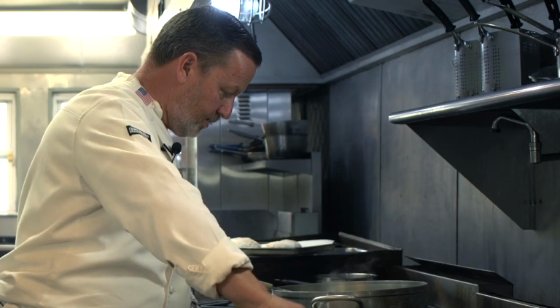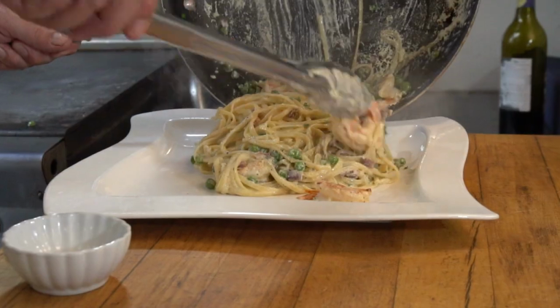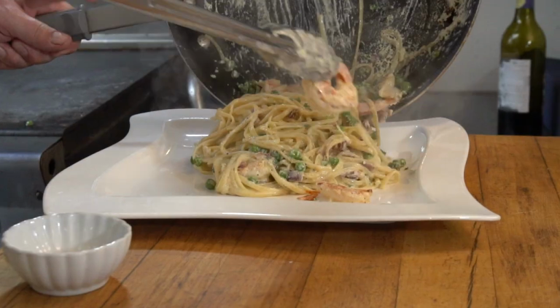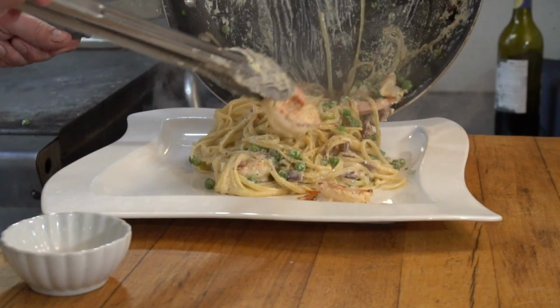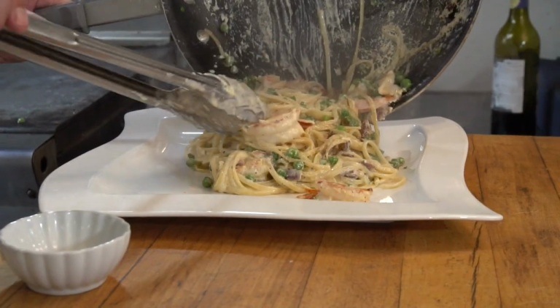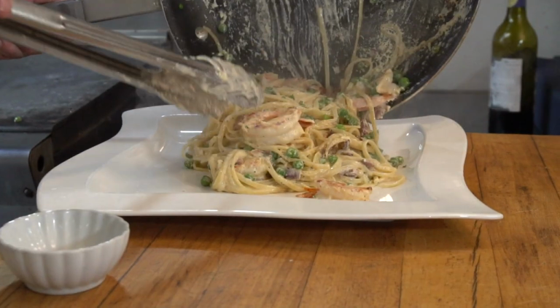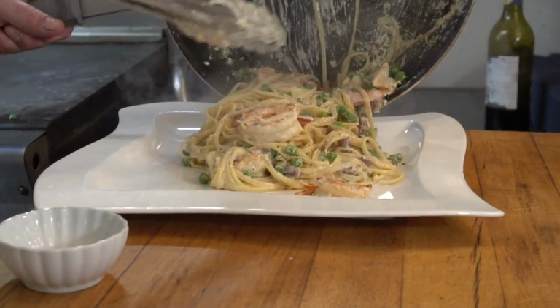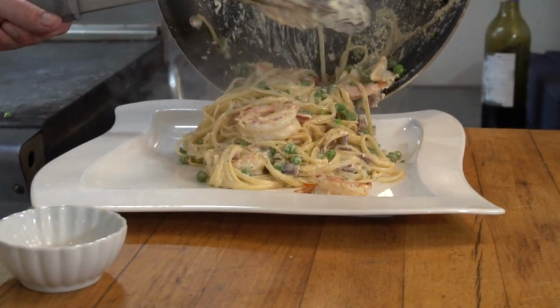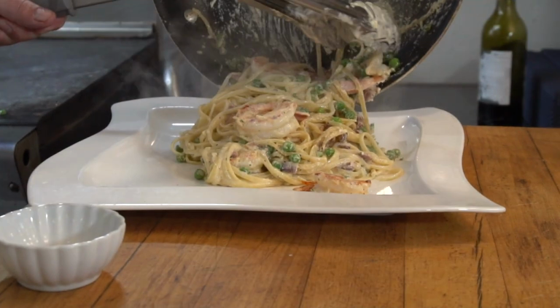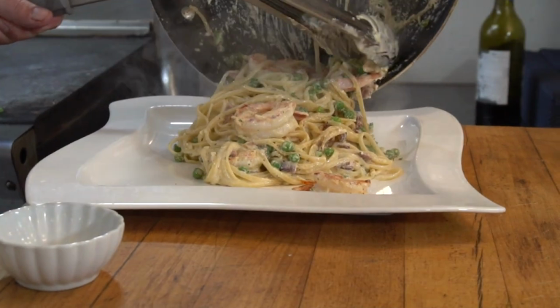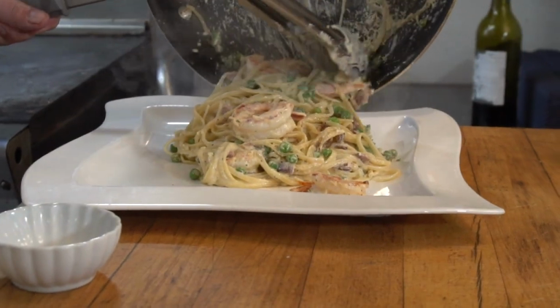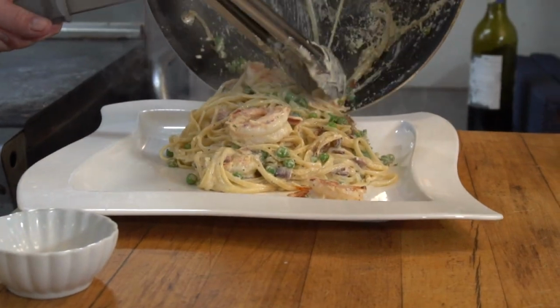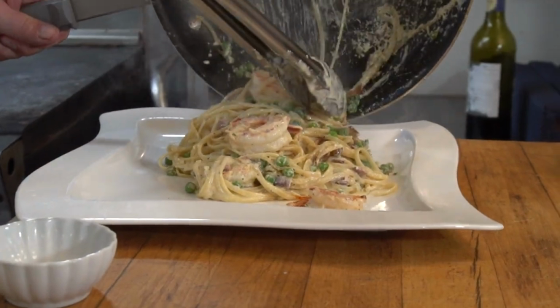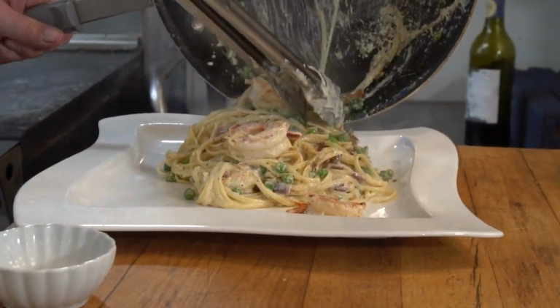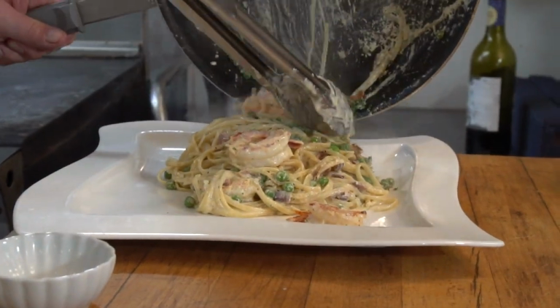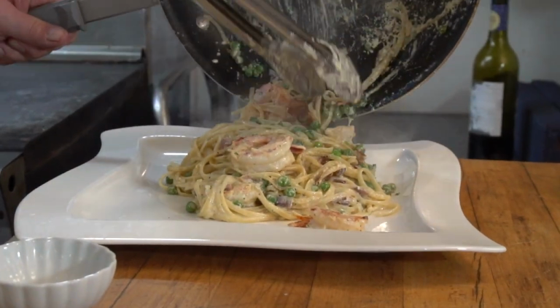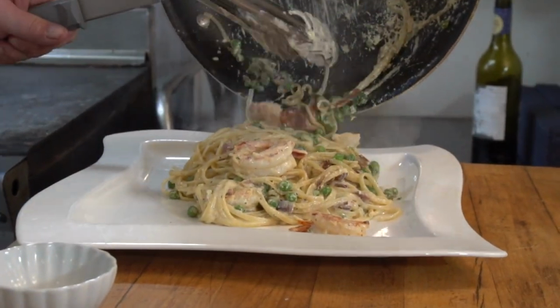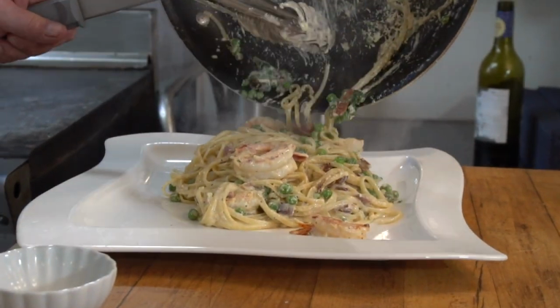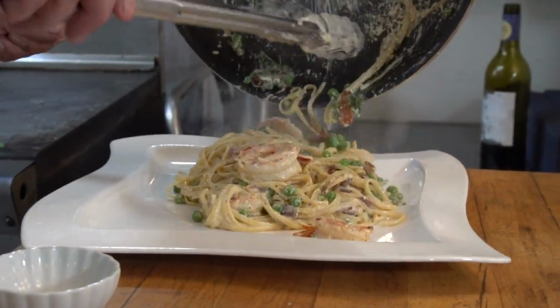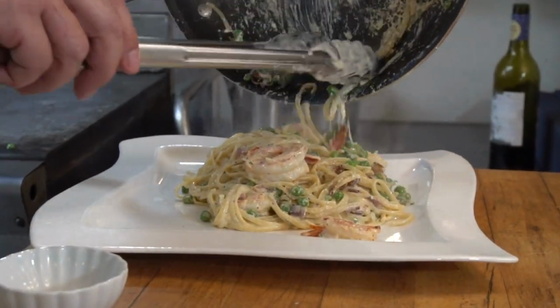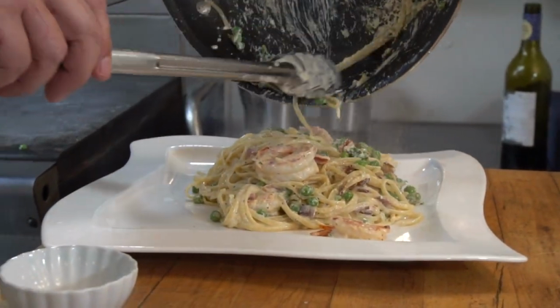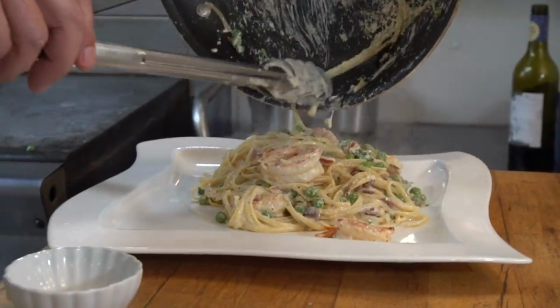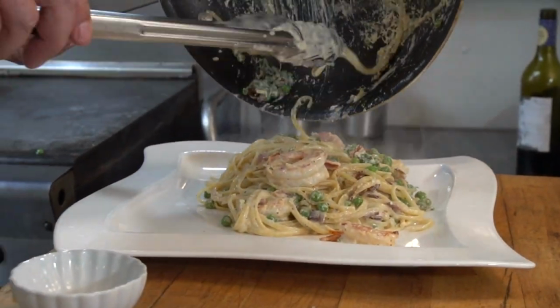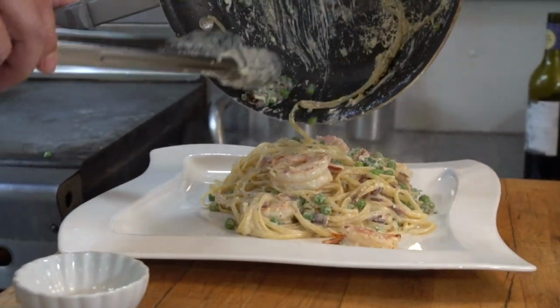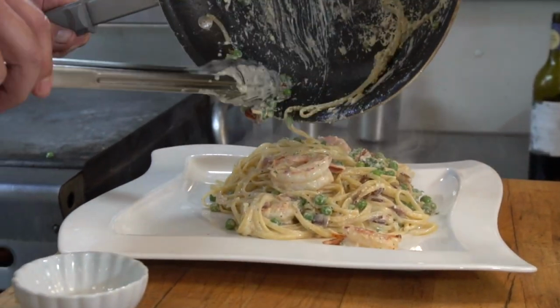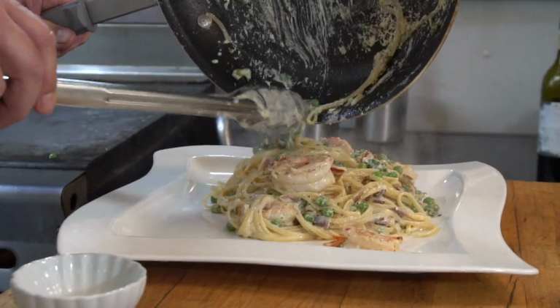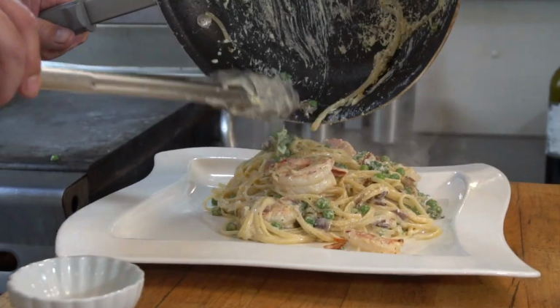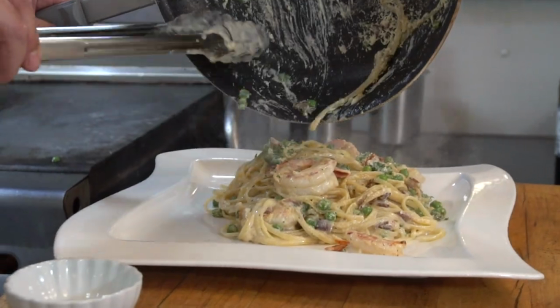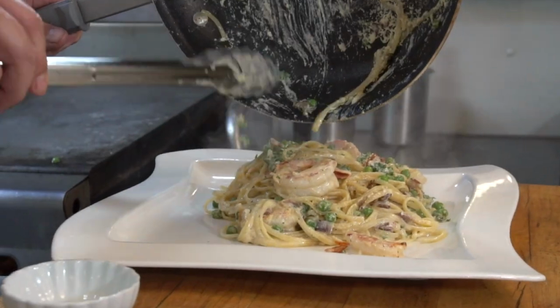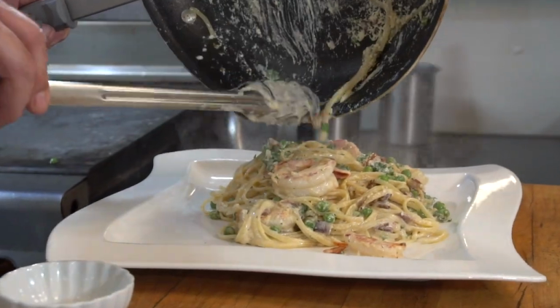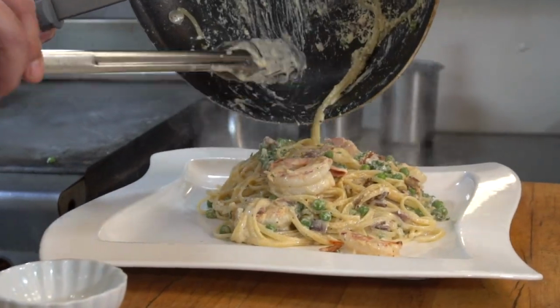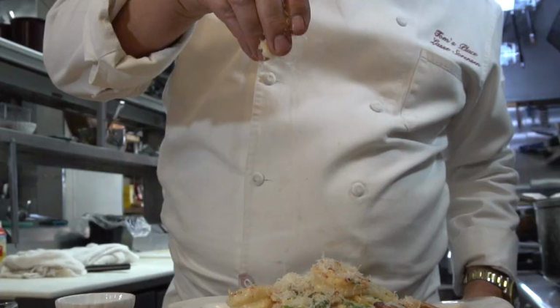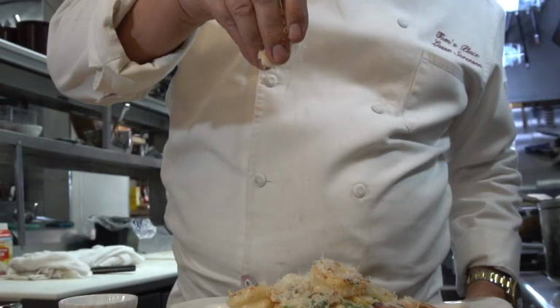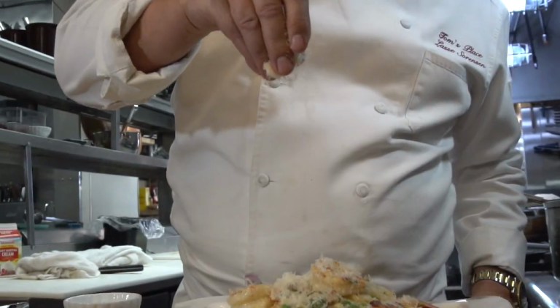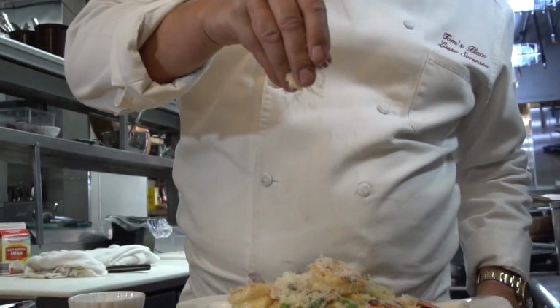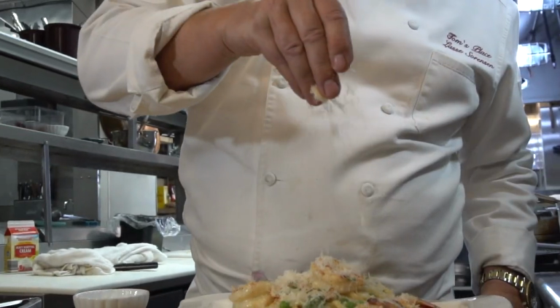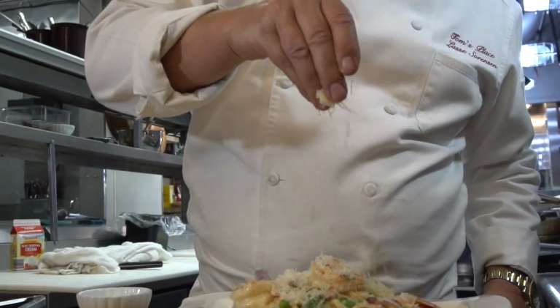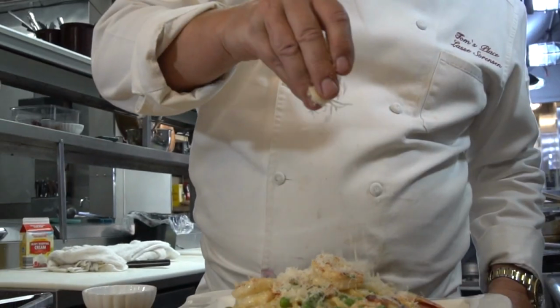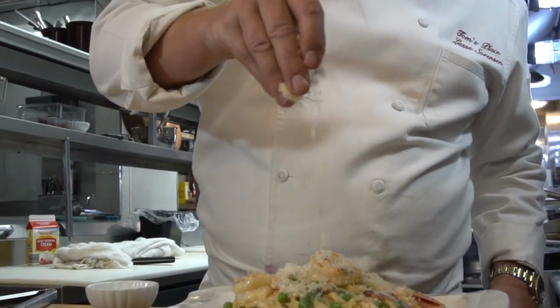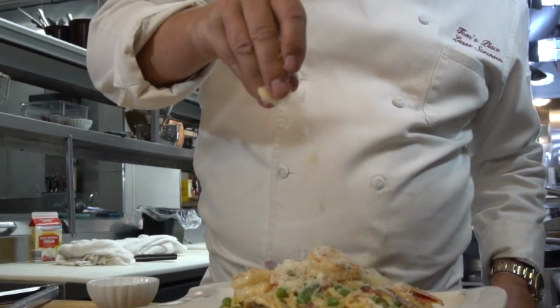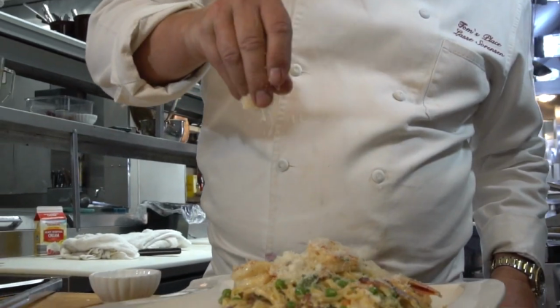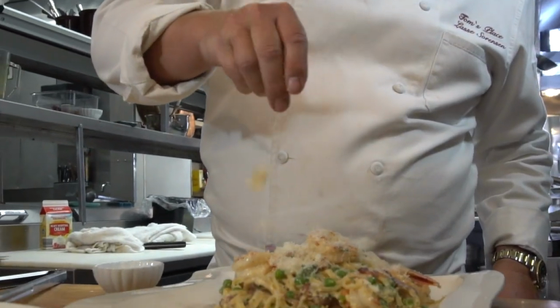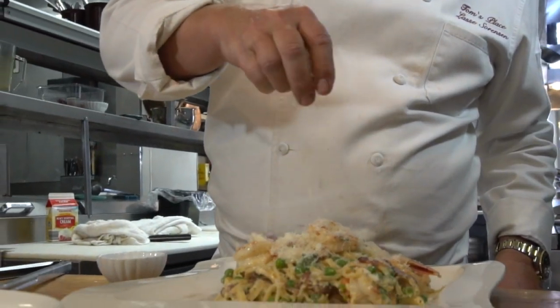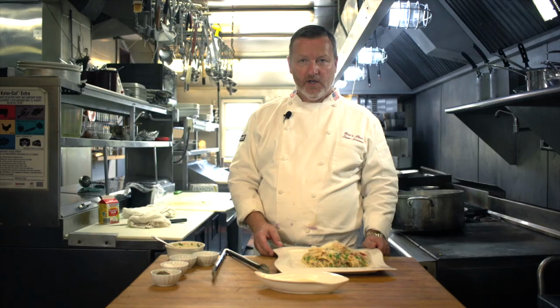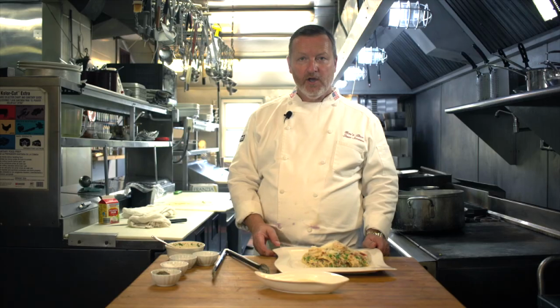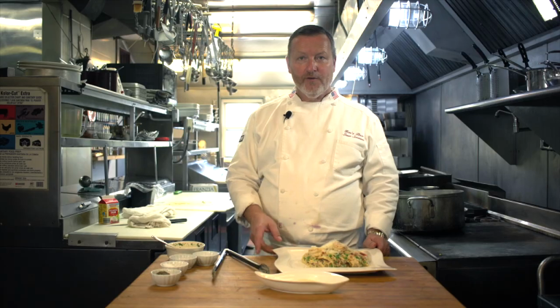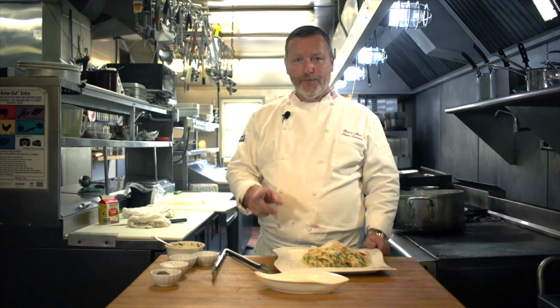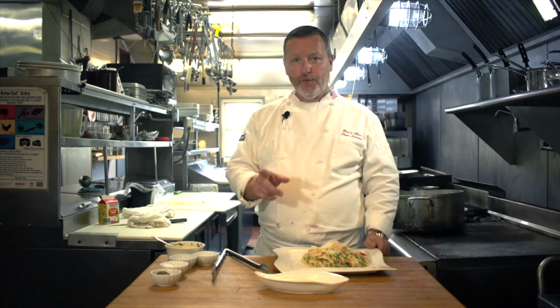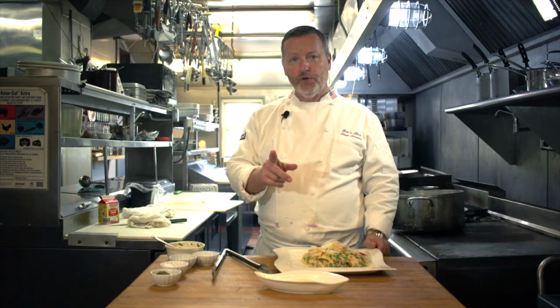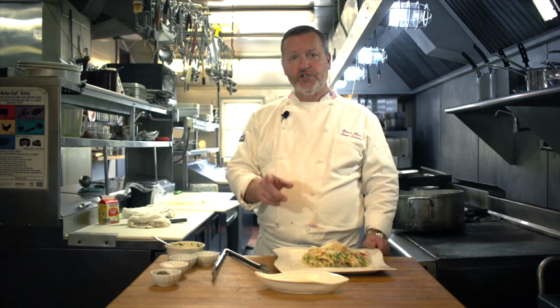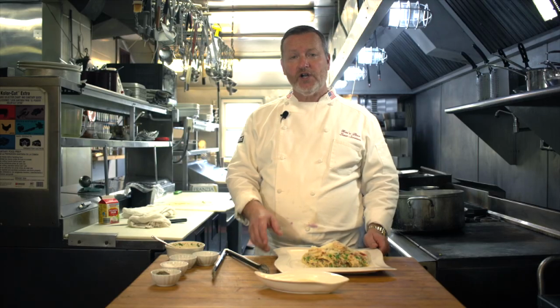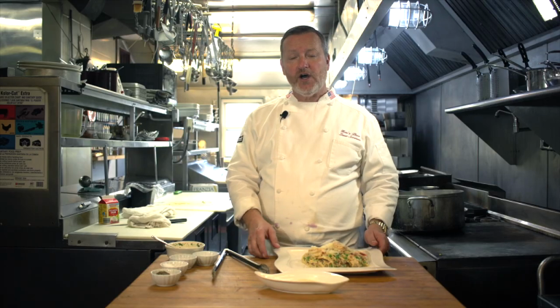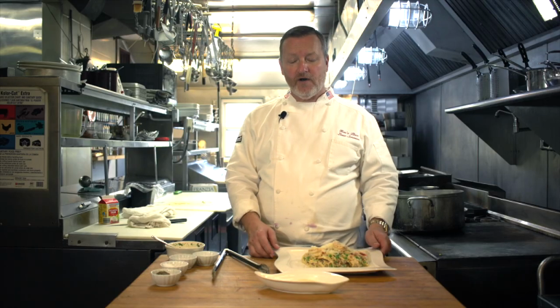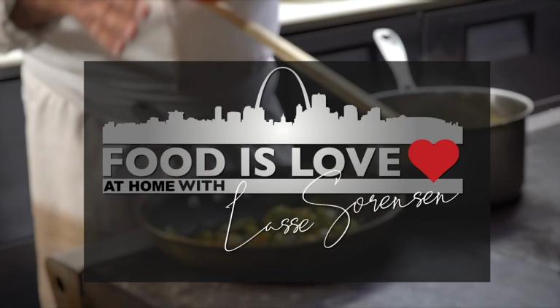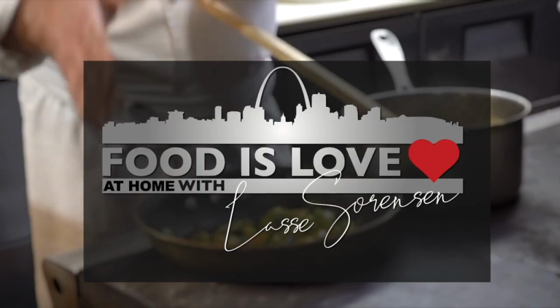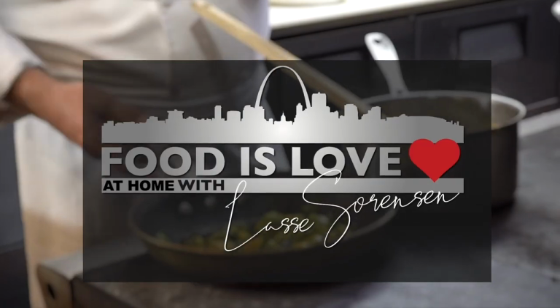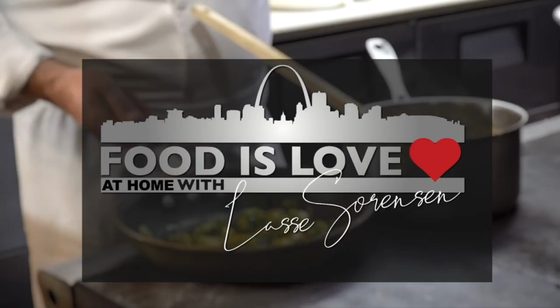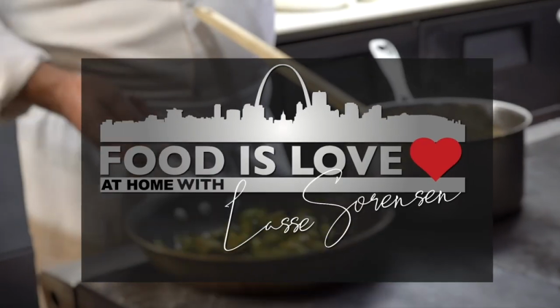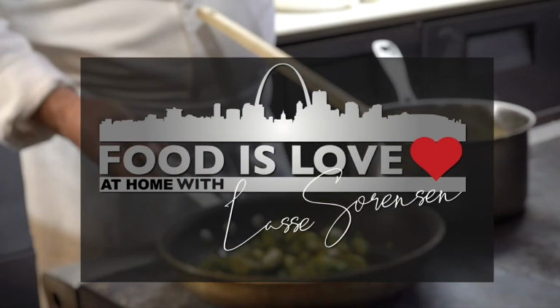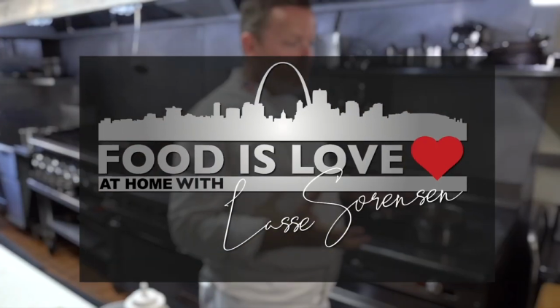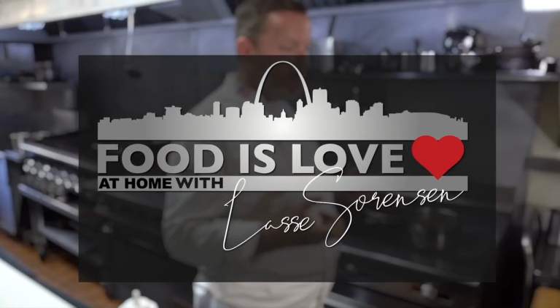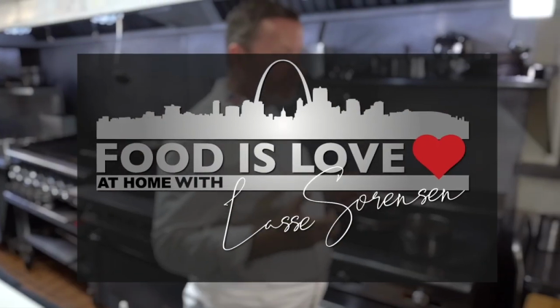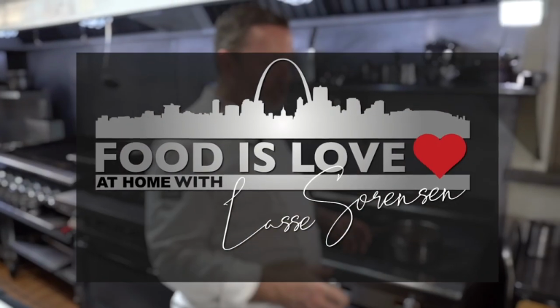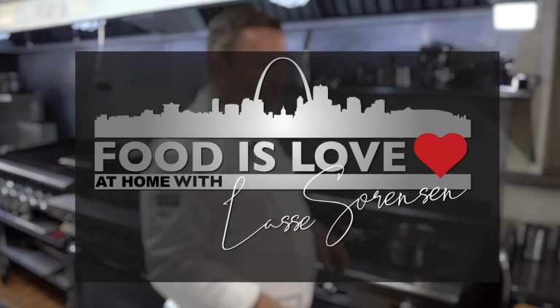It's a simple dish you can make for your family. Improvise — that's what we need to do these days. Improvise. Food is love. Go cook for somebody.